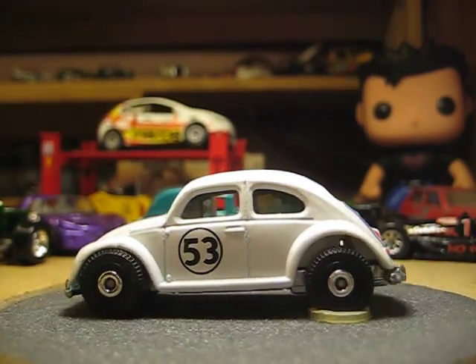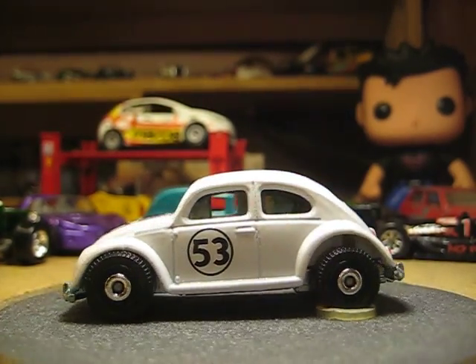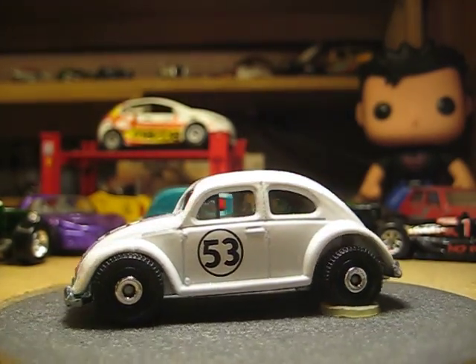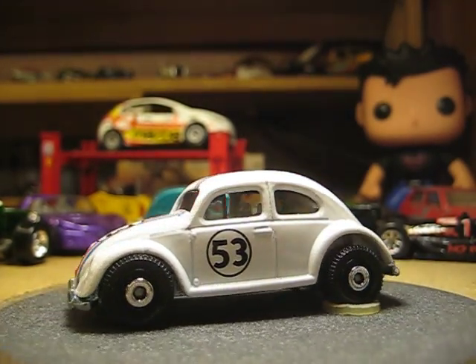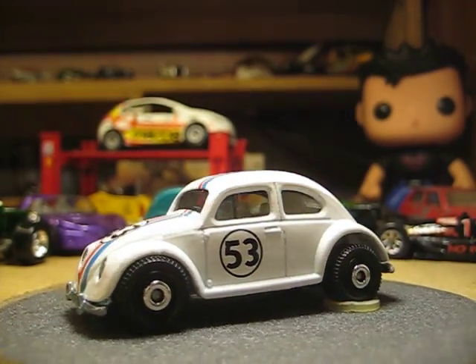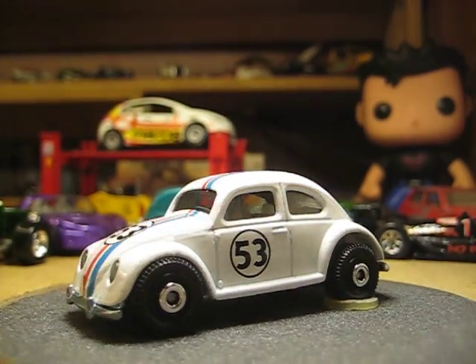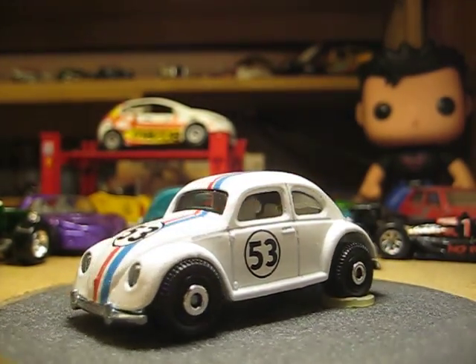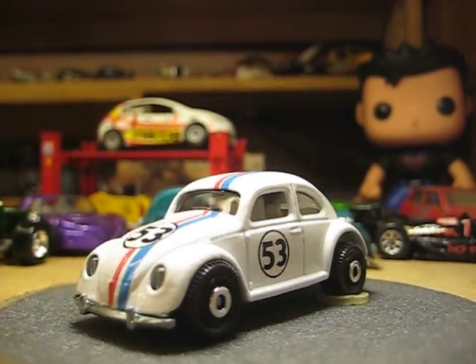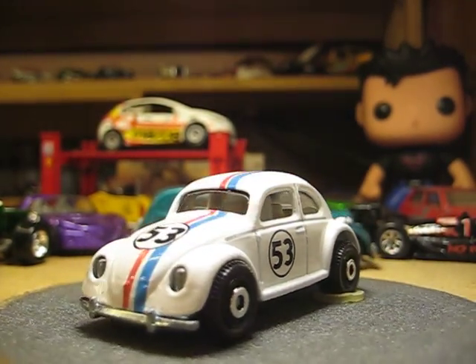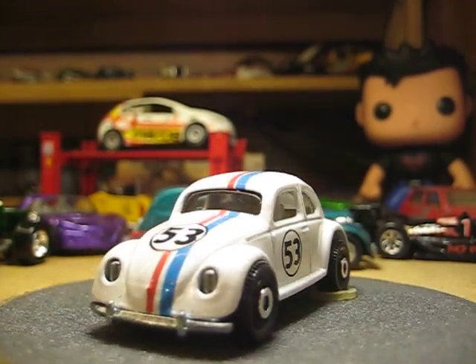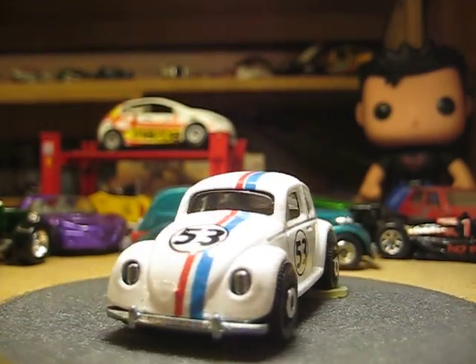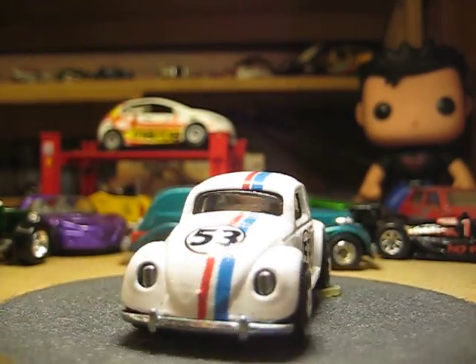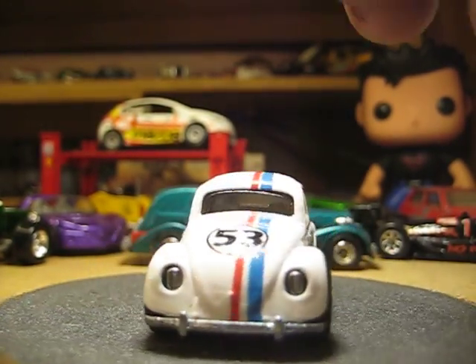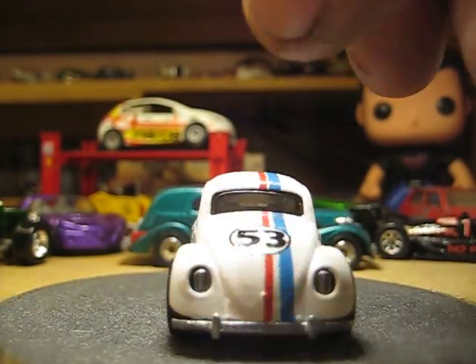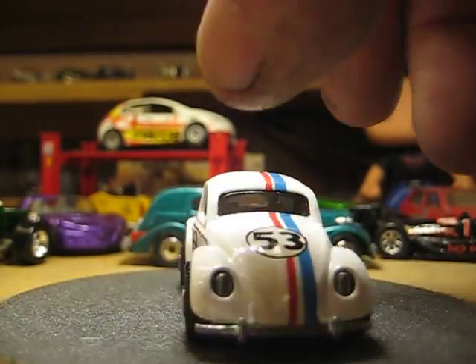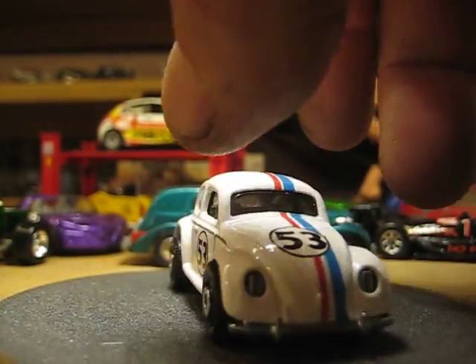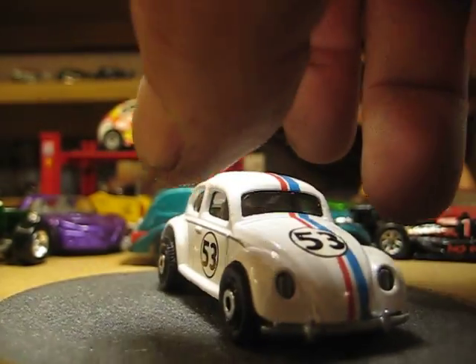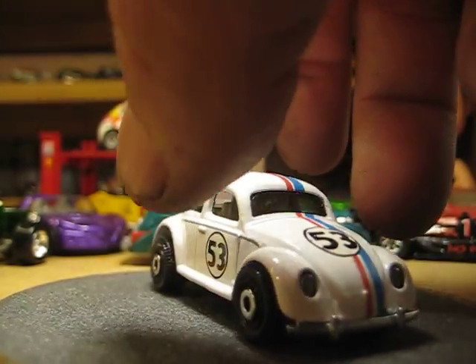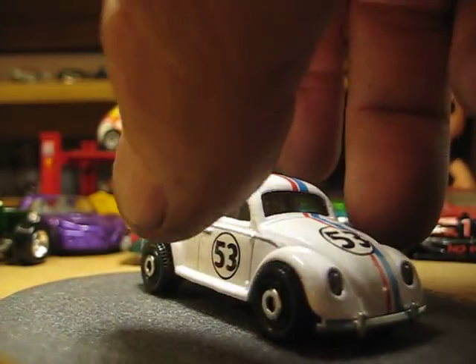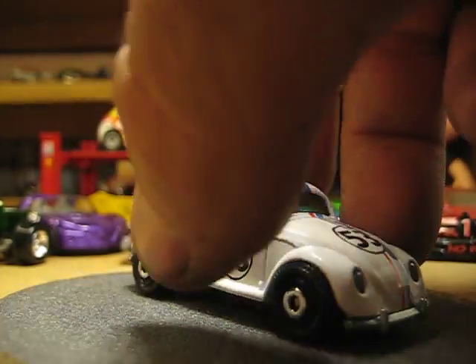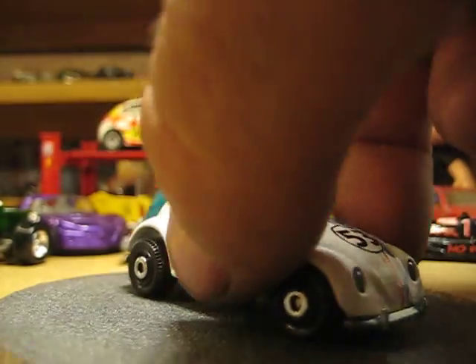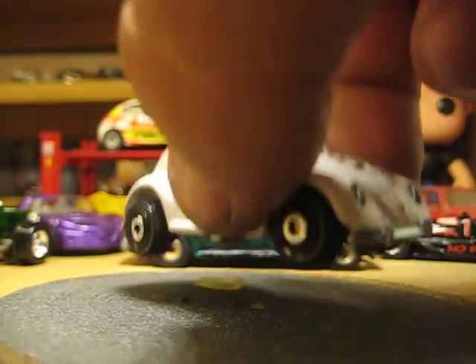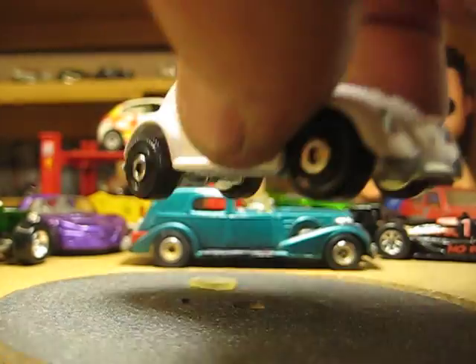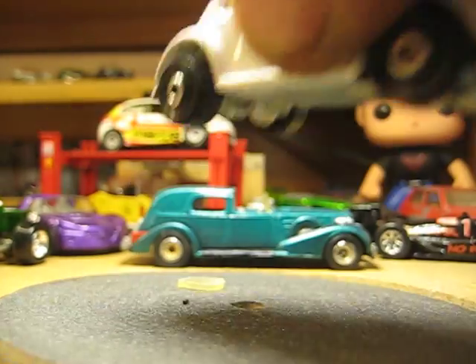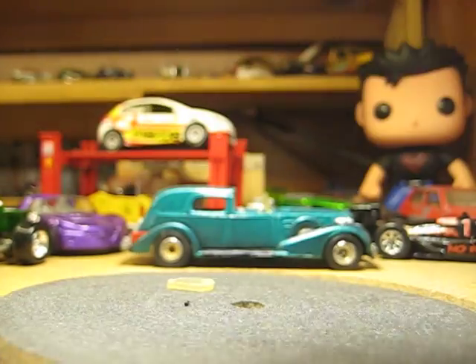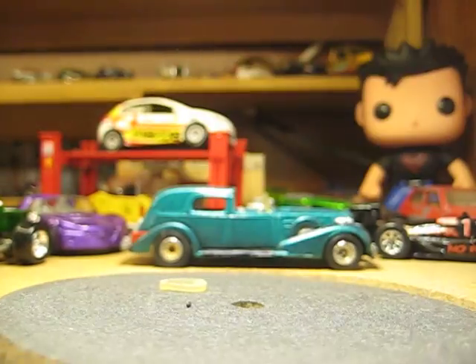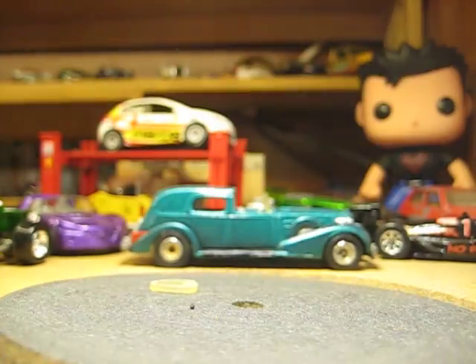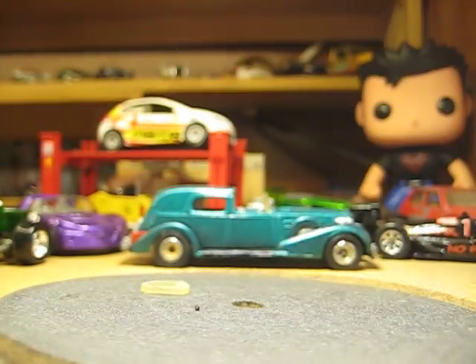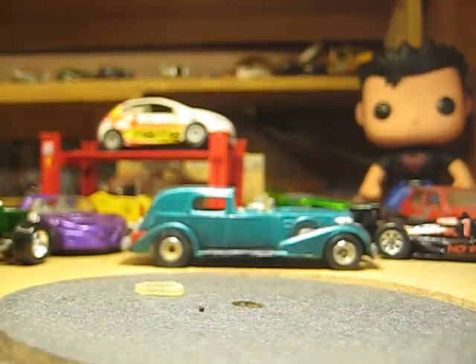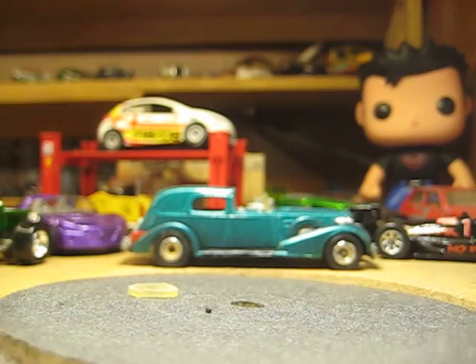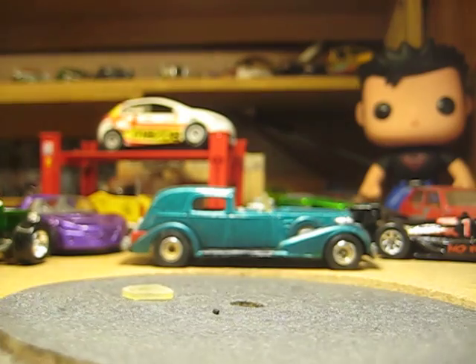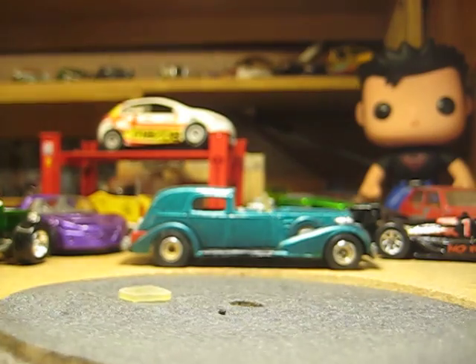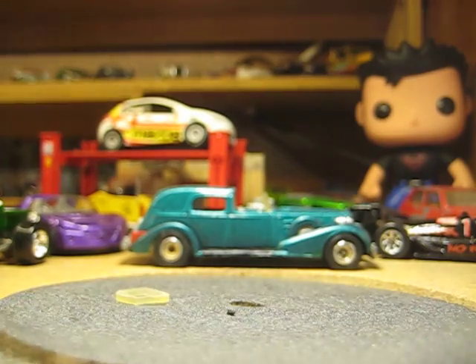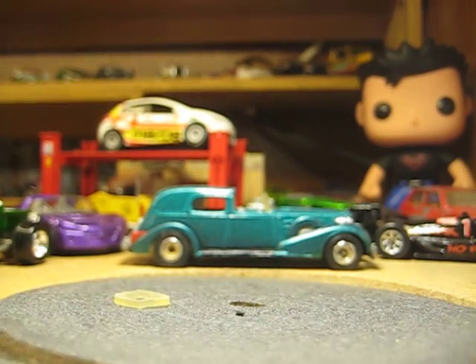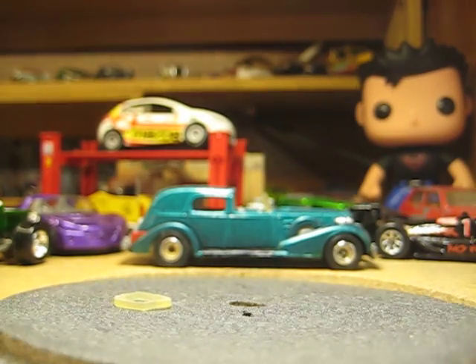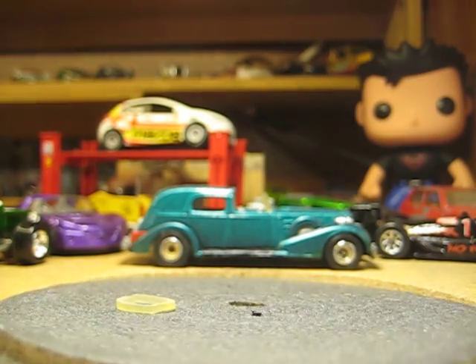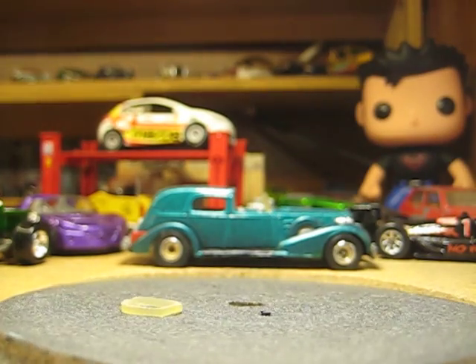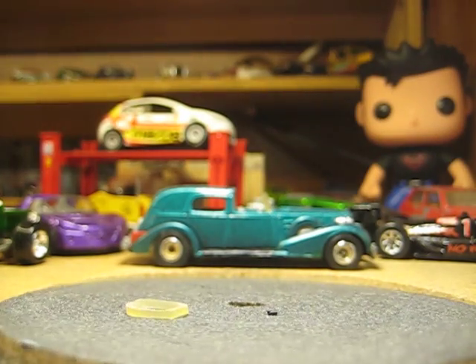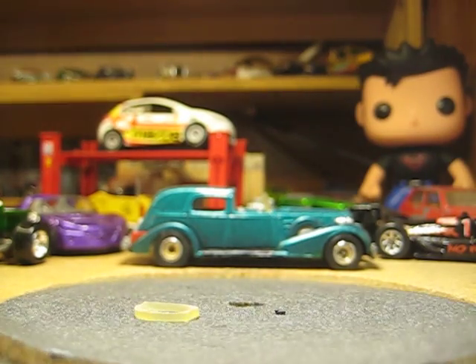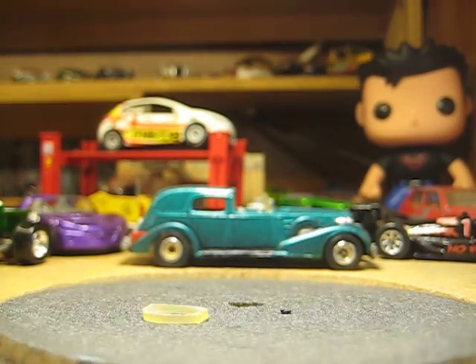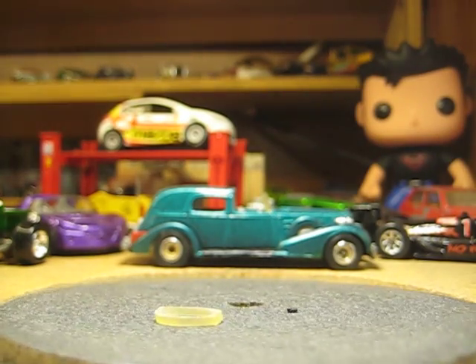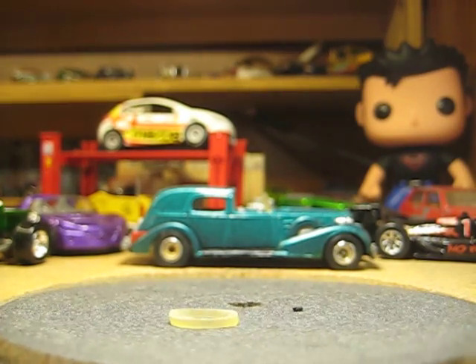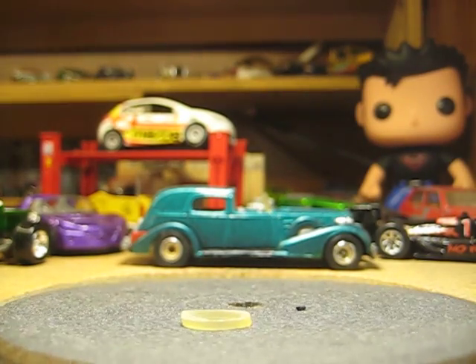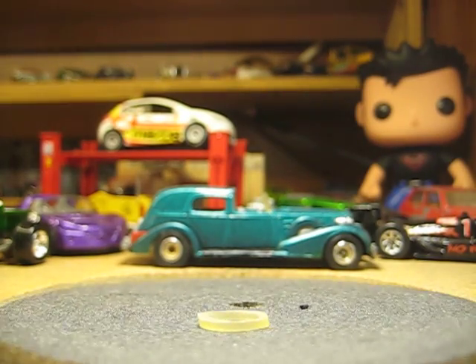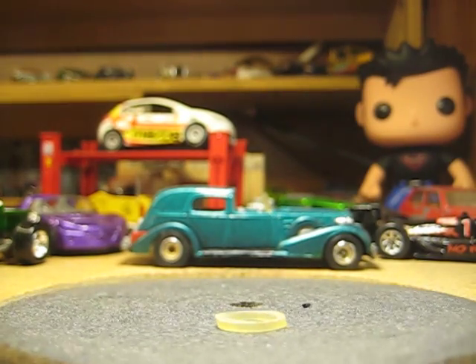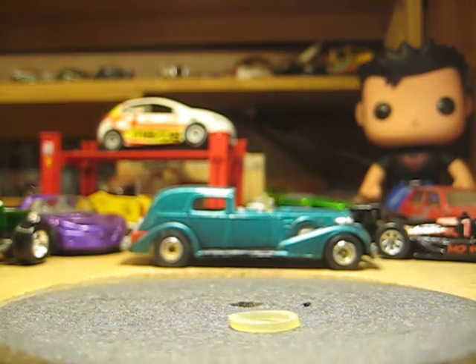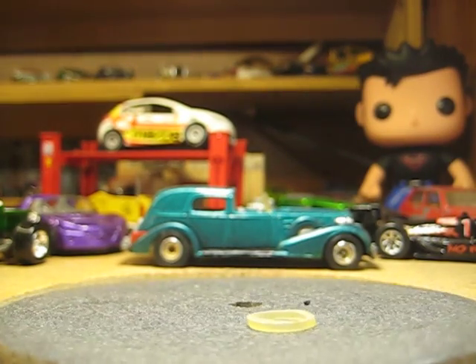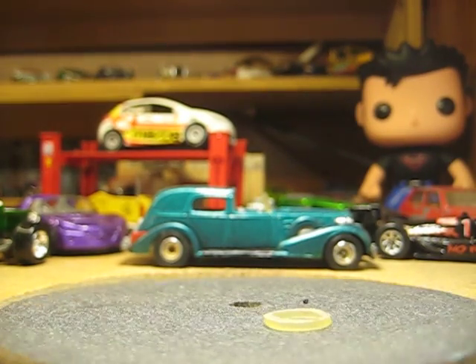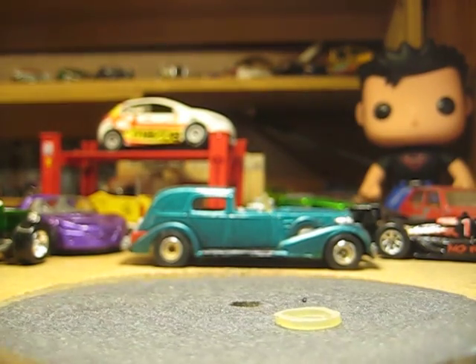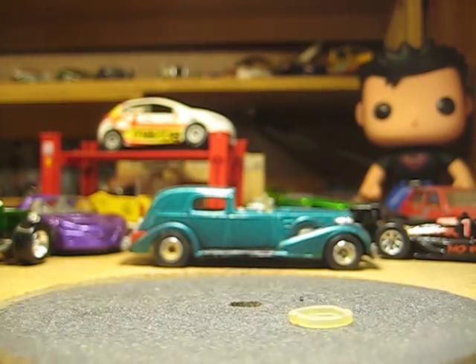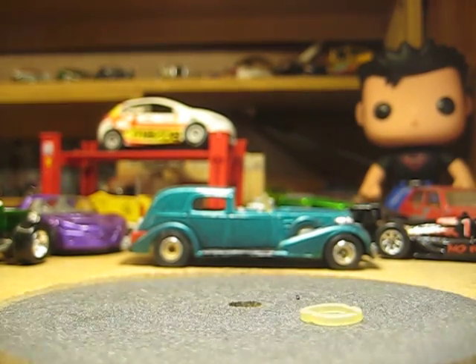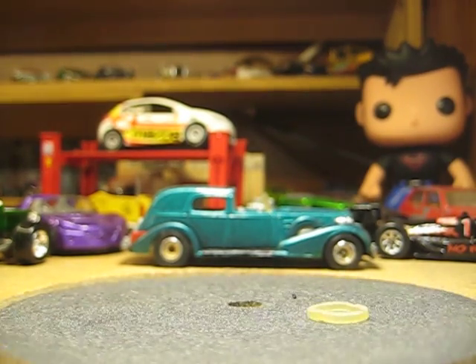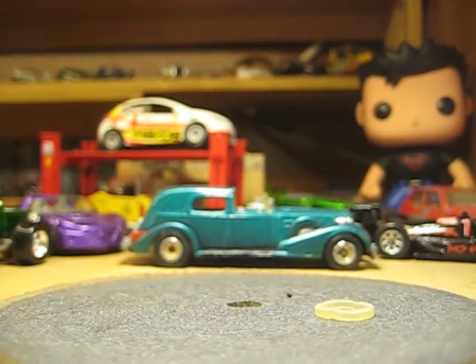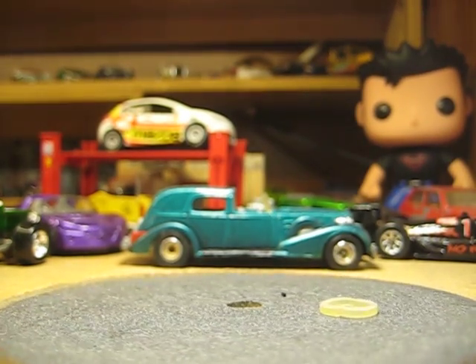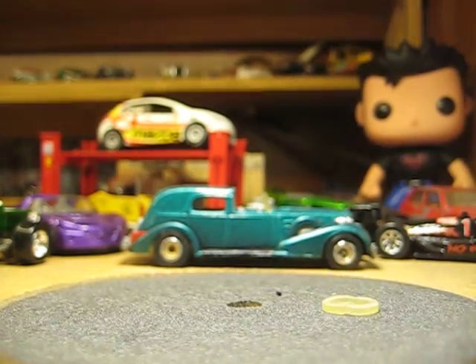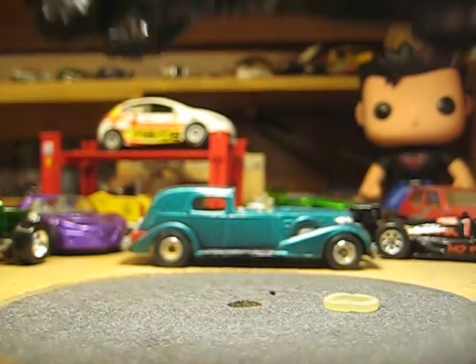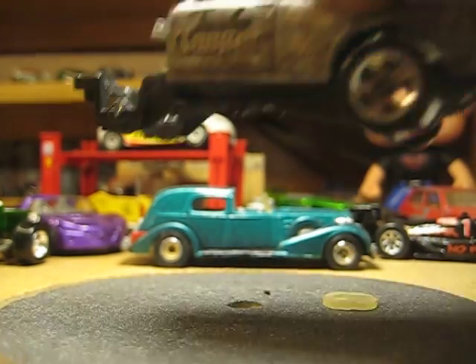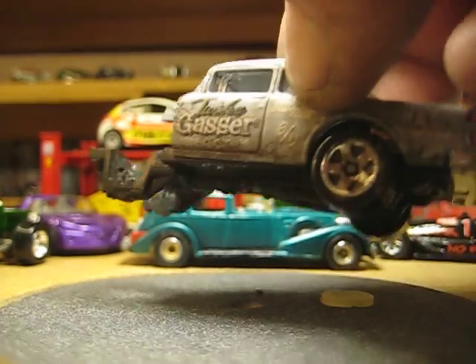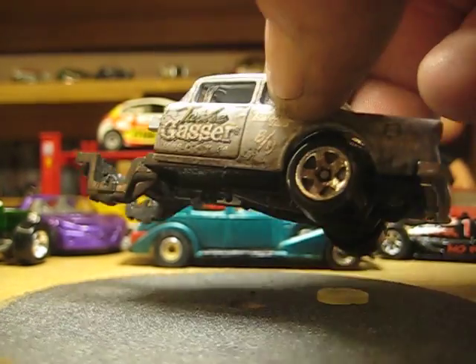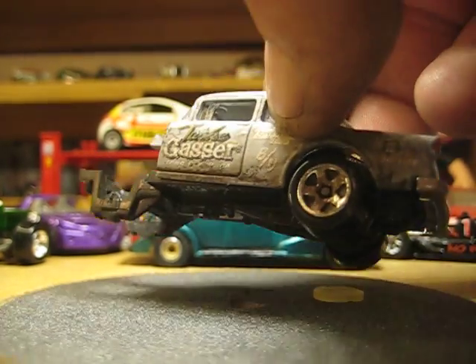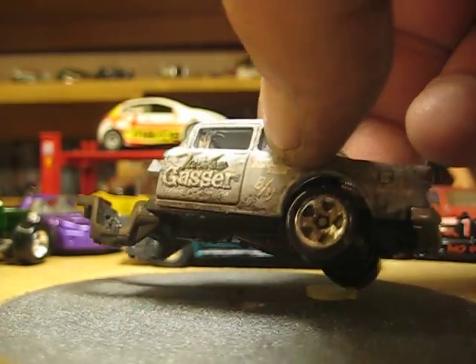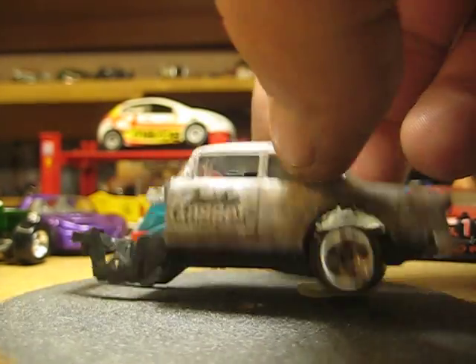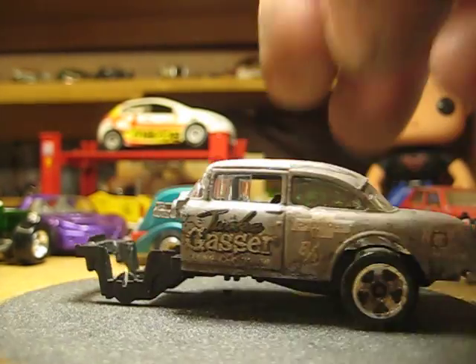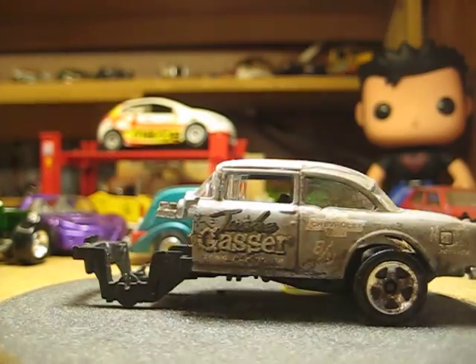I'm probably going to get in trouble with the music nannies, but that's alright. Look at that little old pile I've been working on.